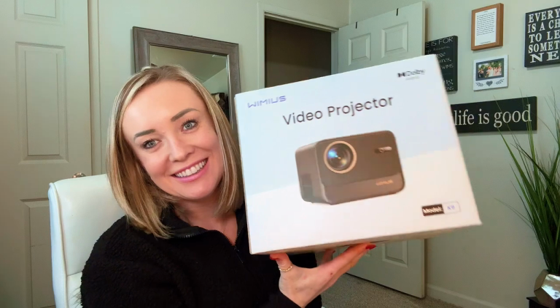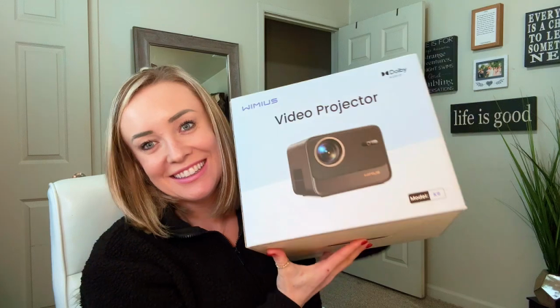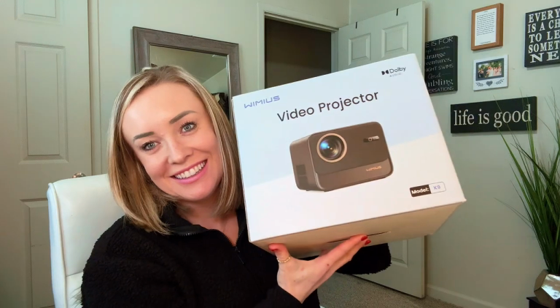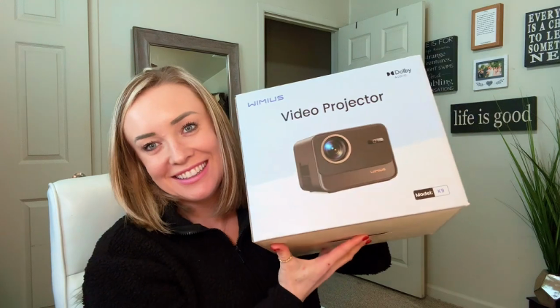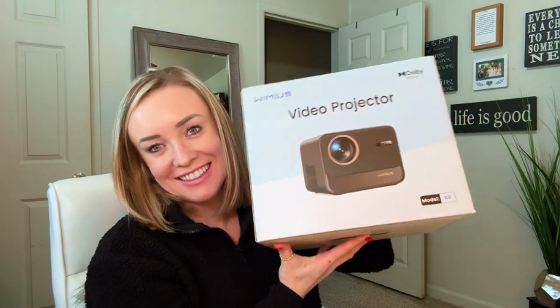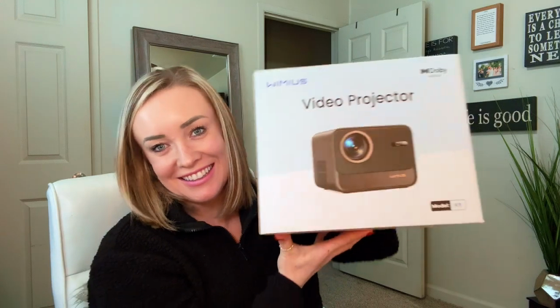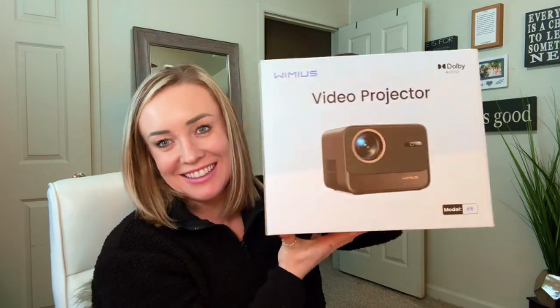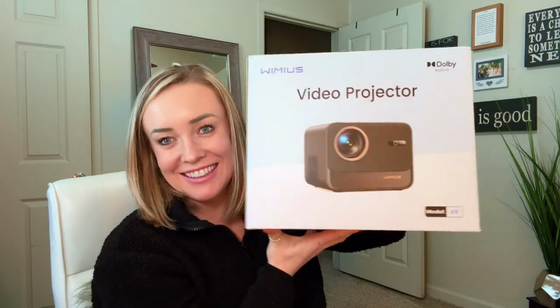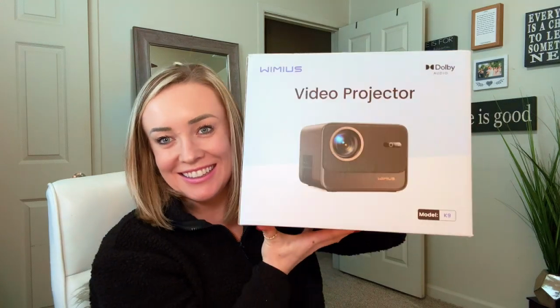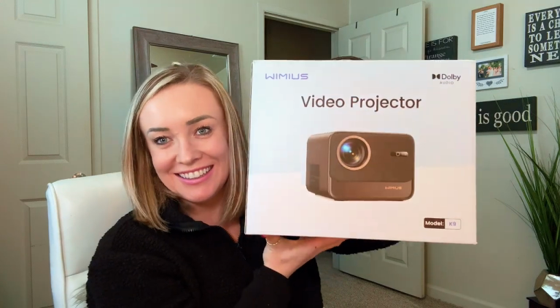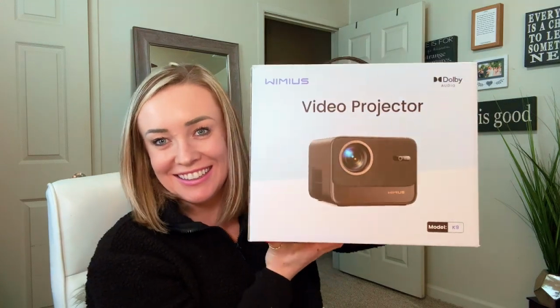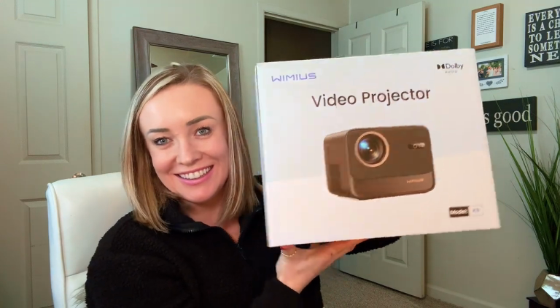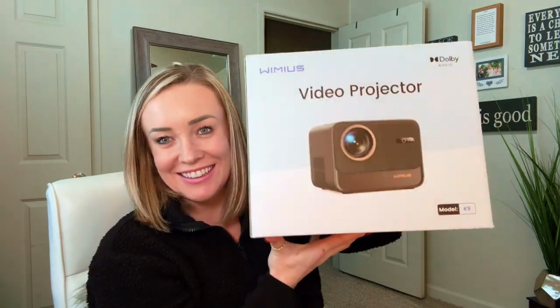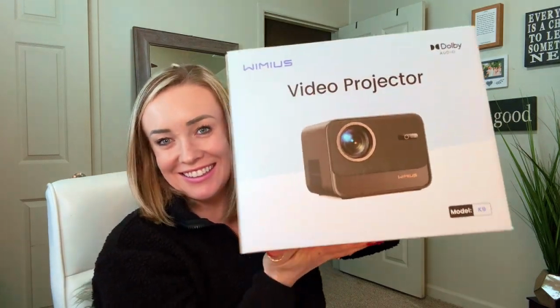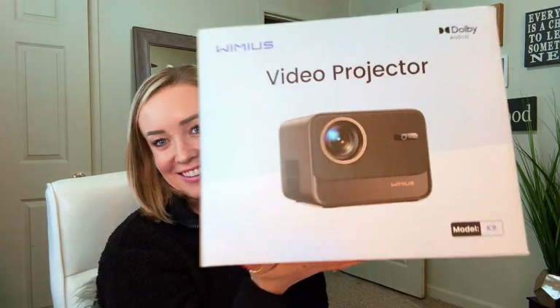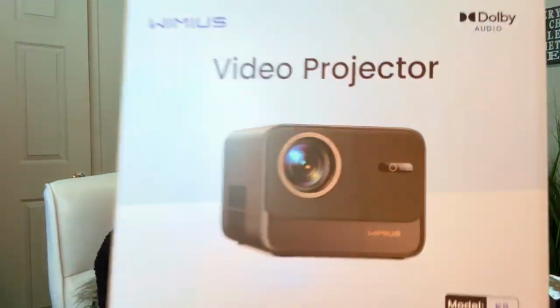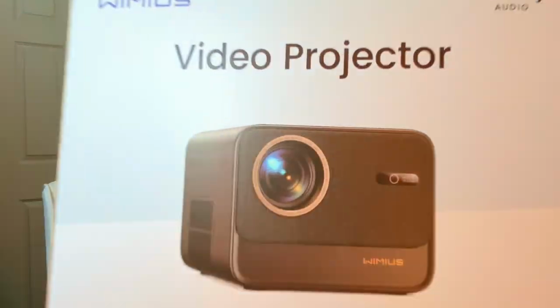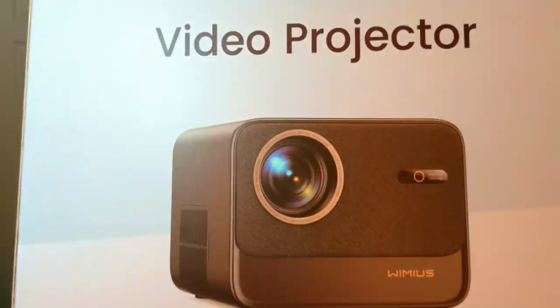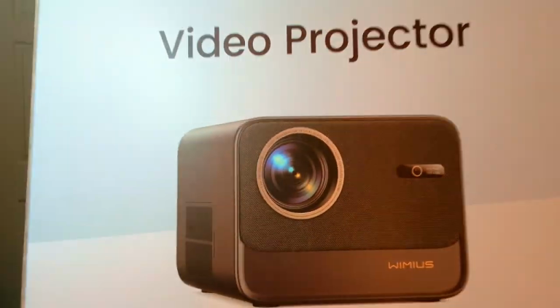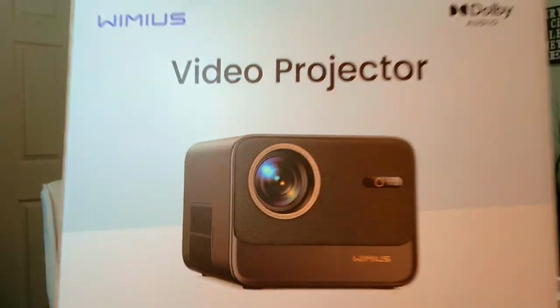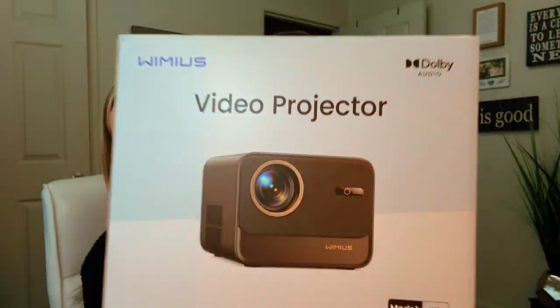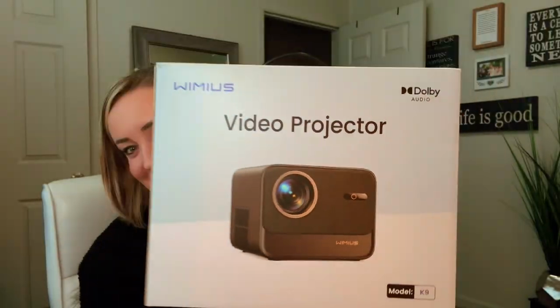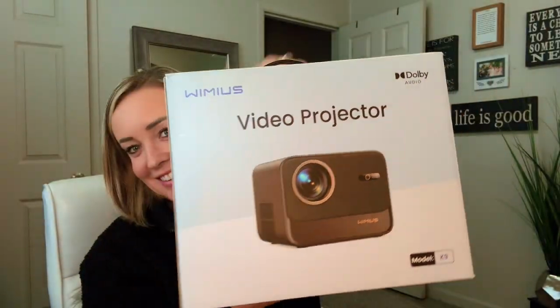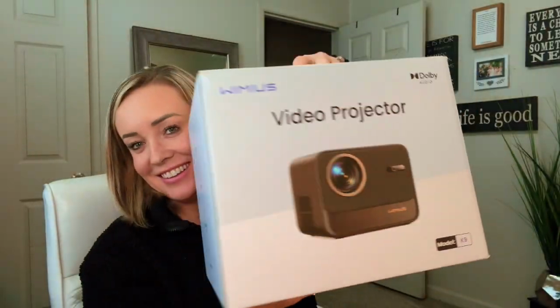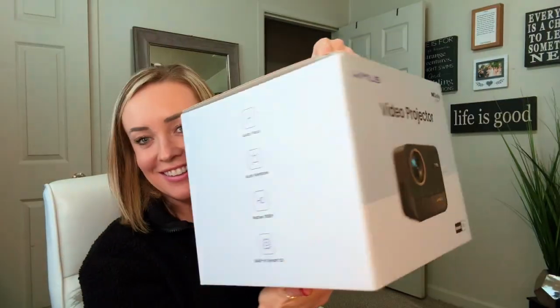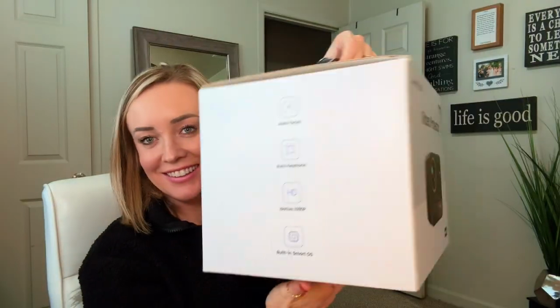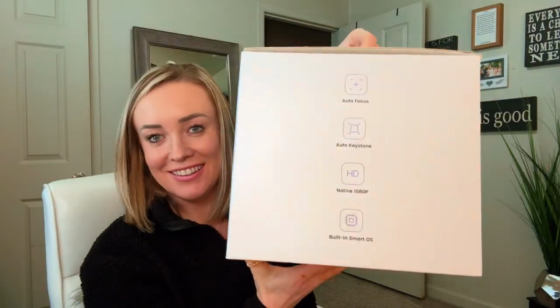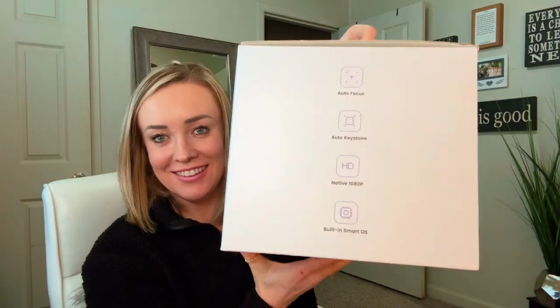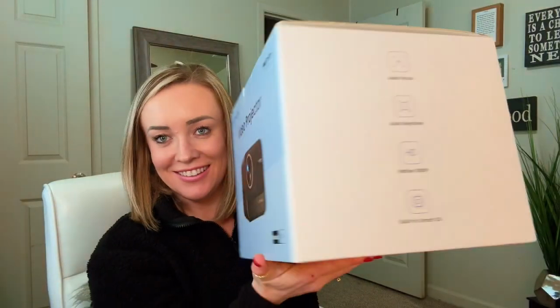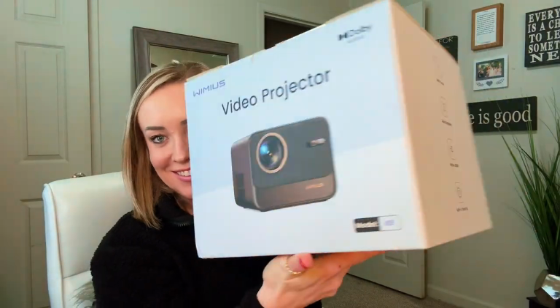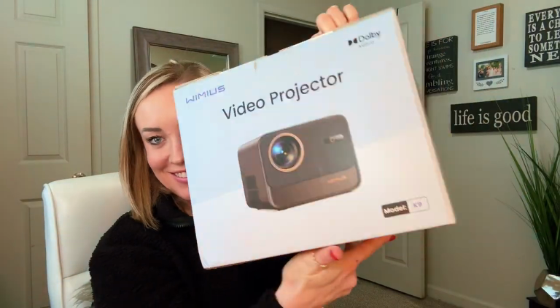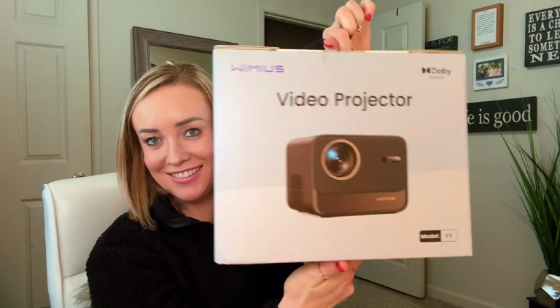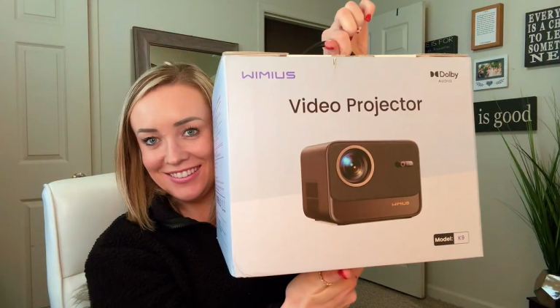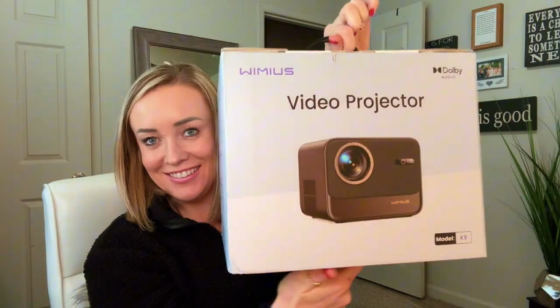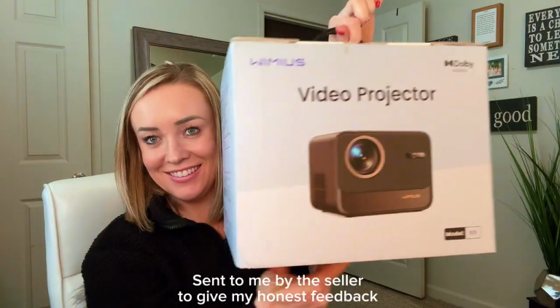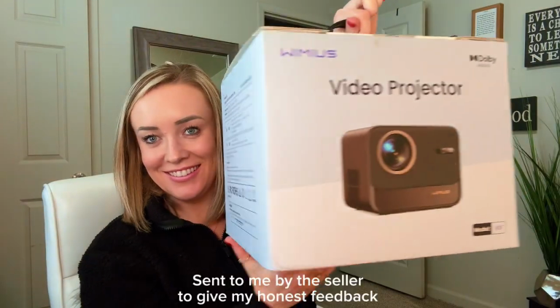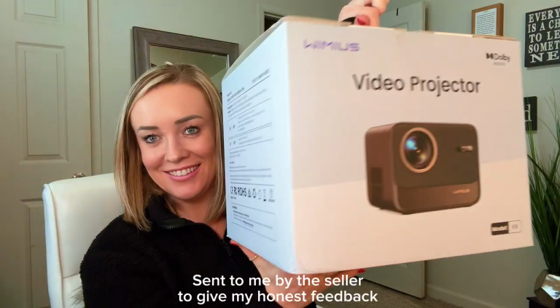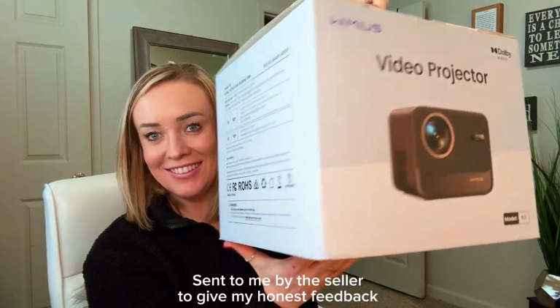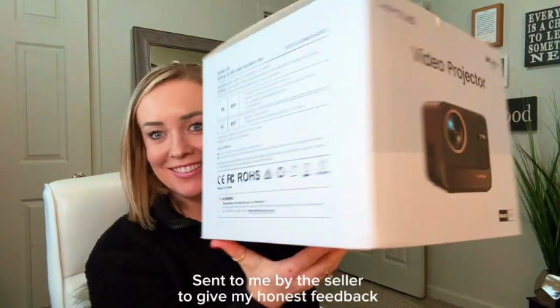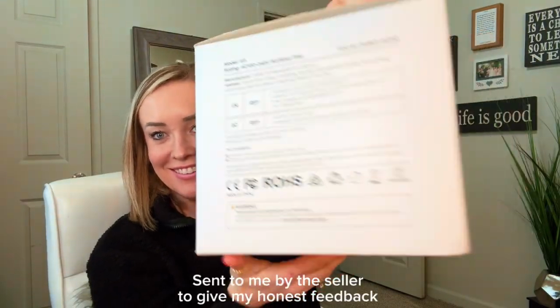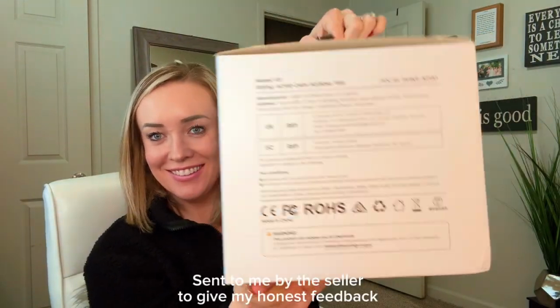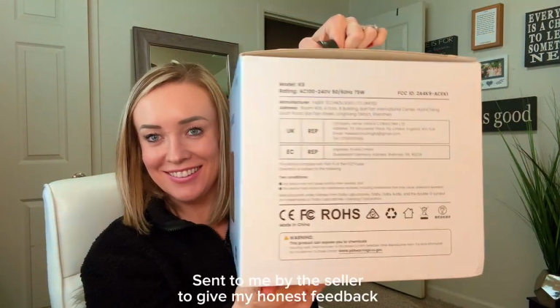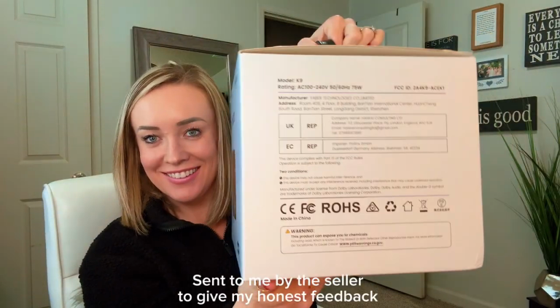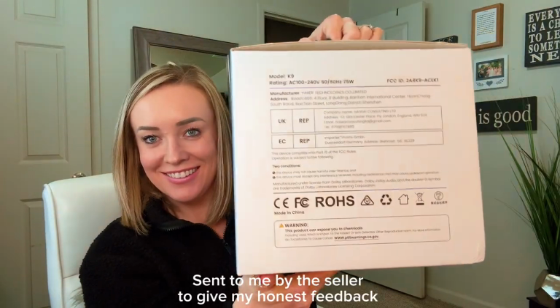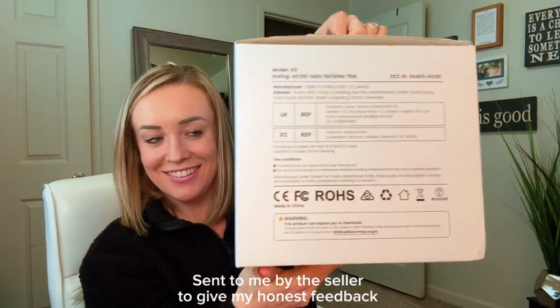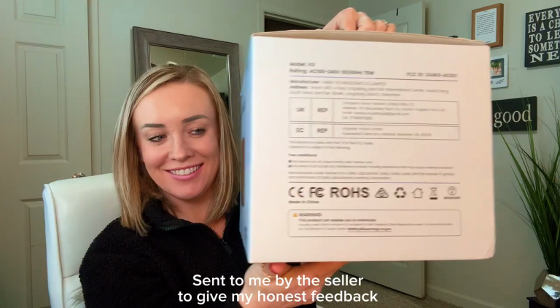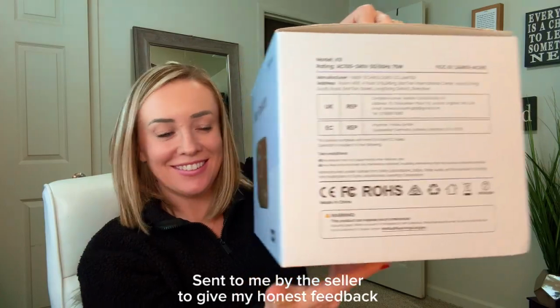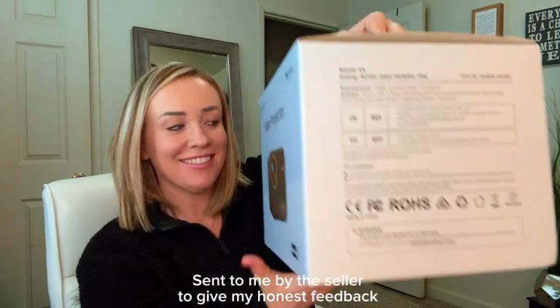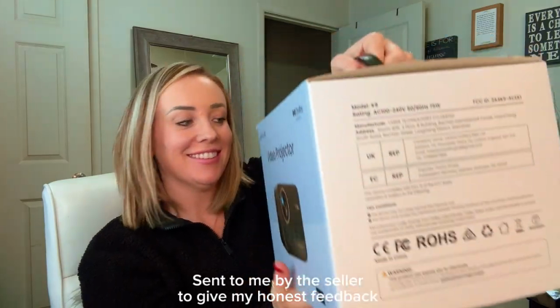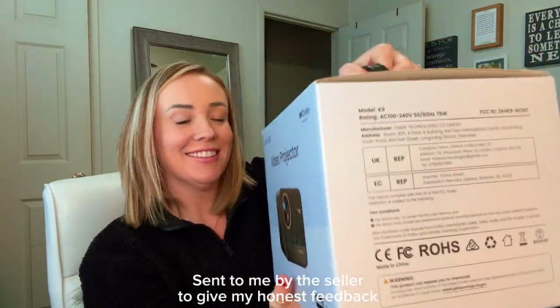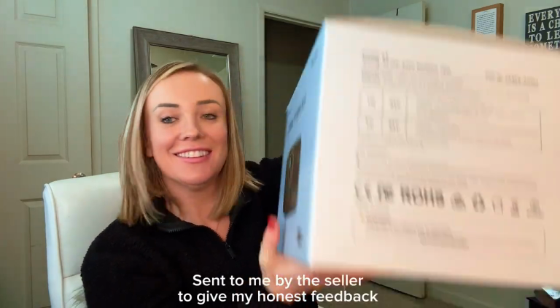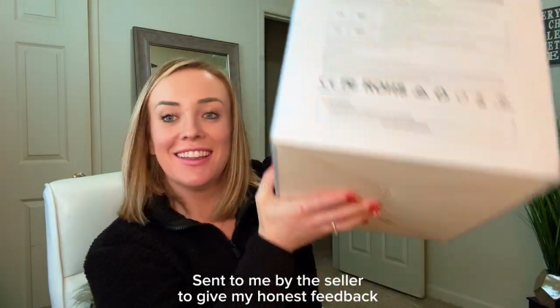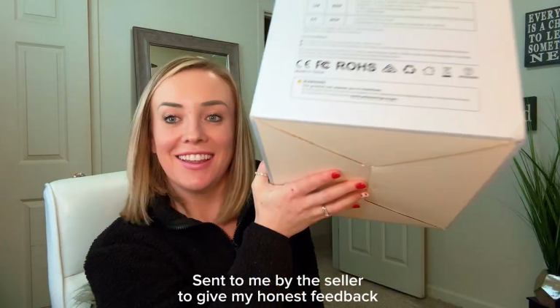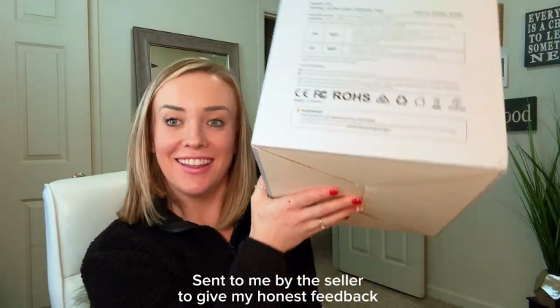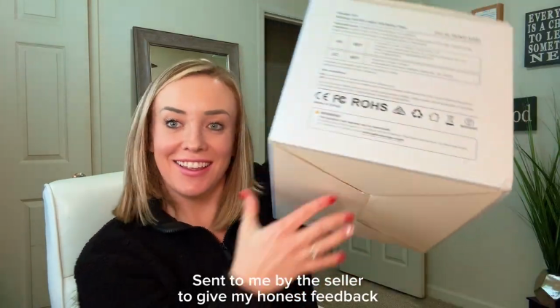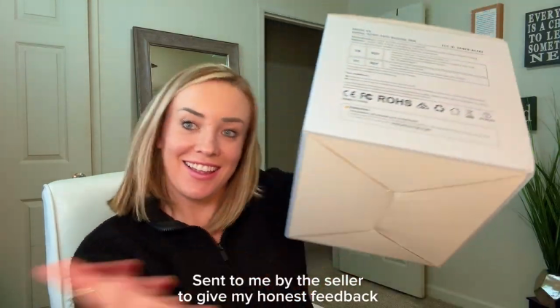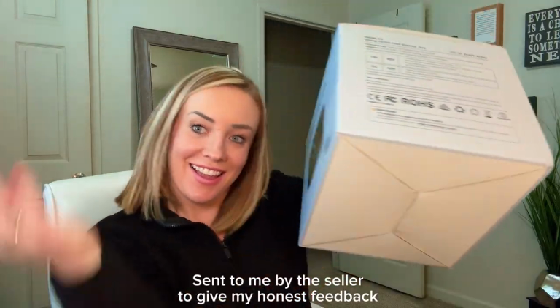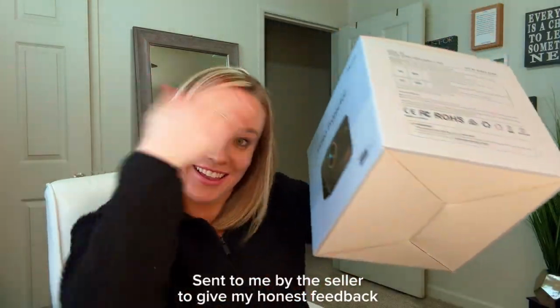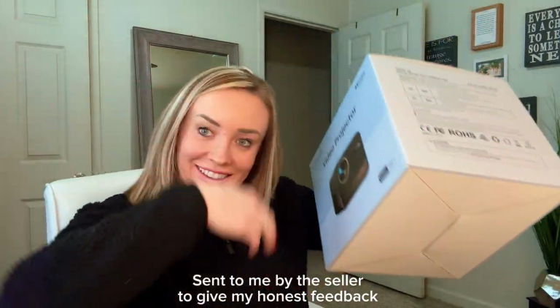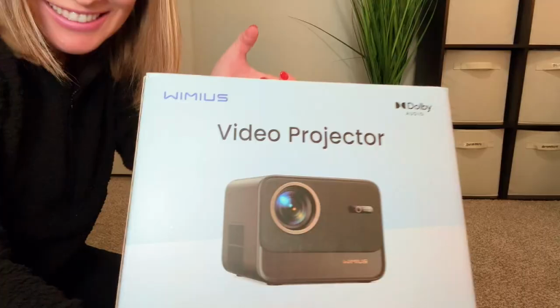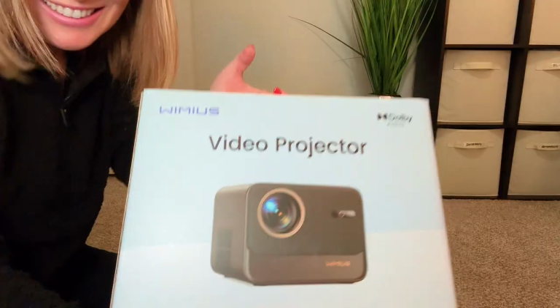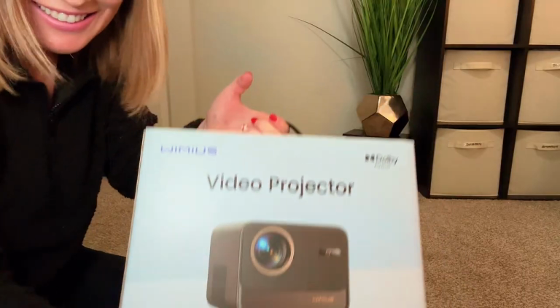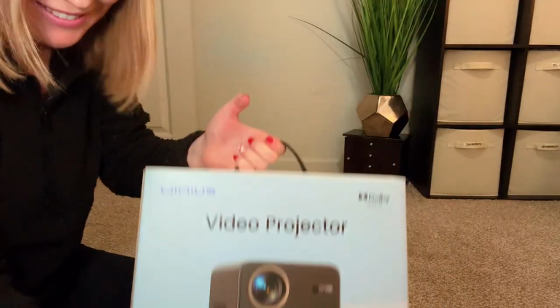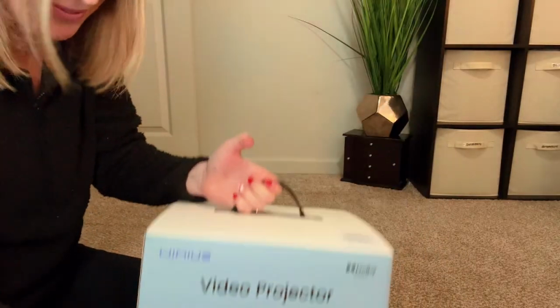Are you looking for a projector? Well, check this one out. This projector was sent to me by the seller to try out, so let's go unbox this and see how it works.